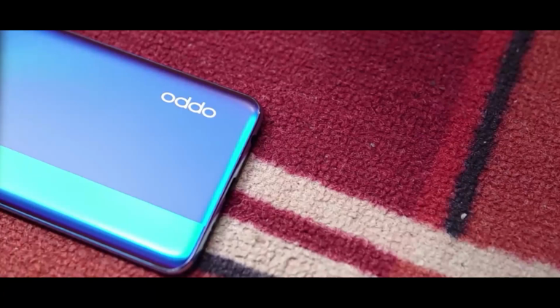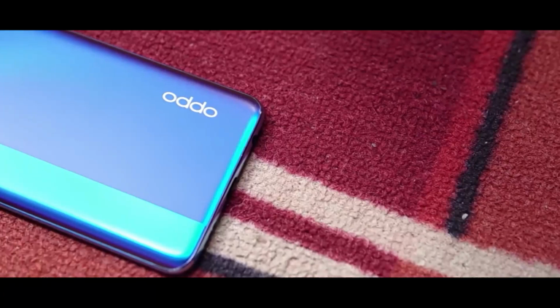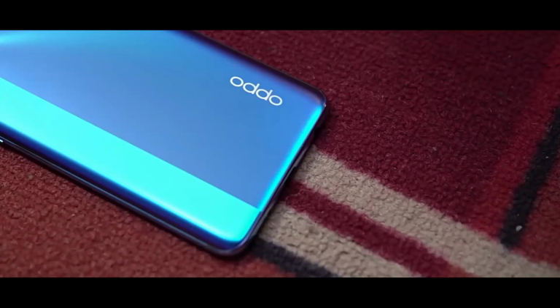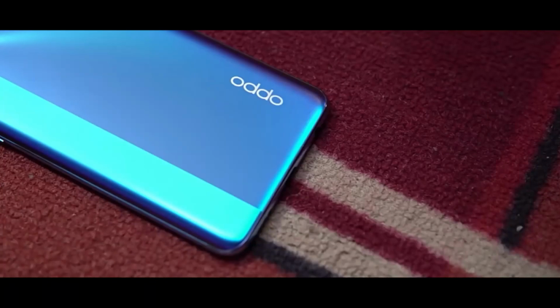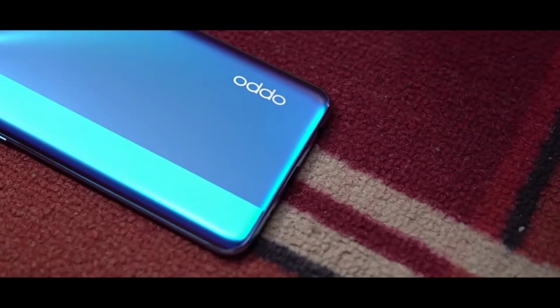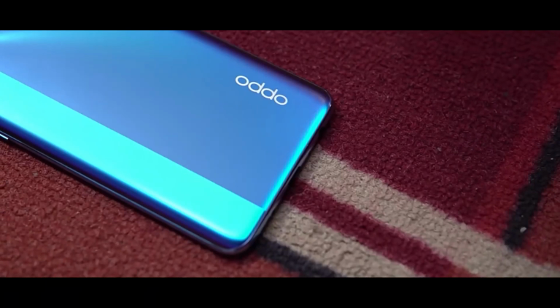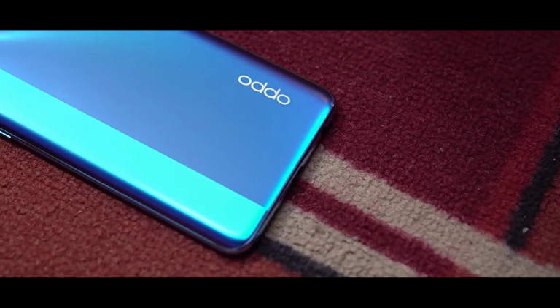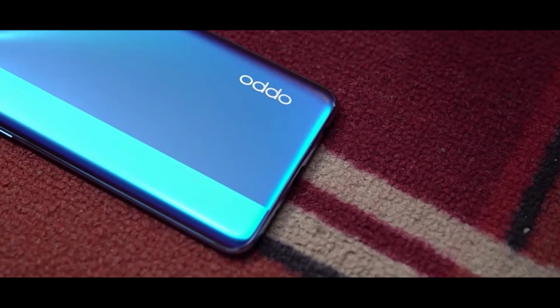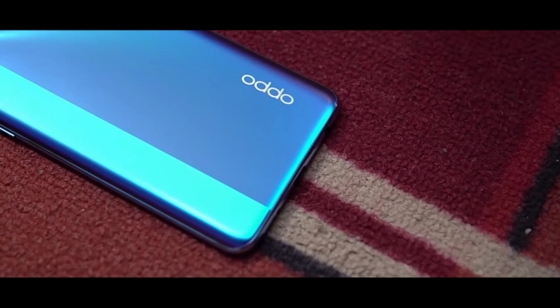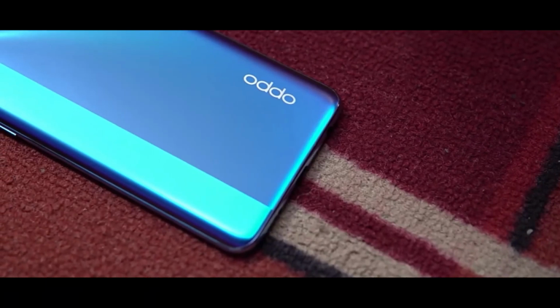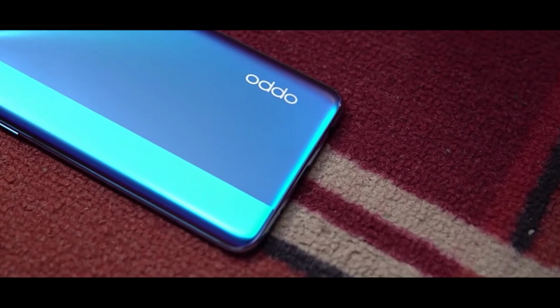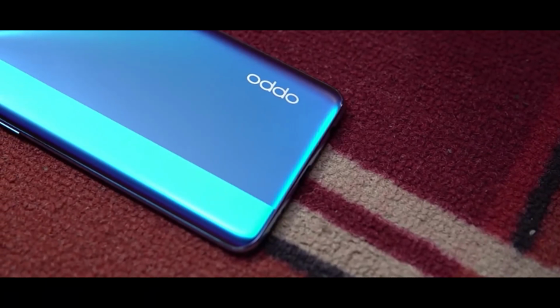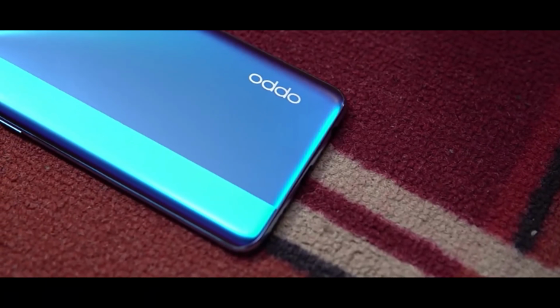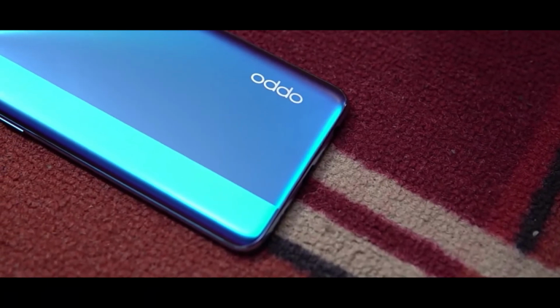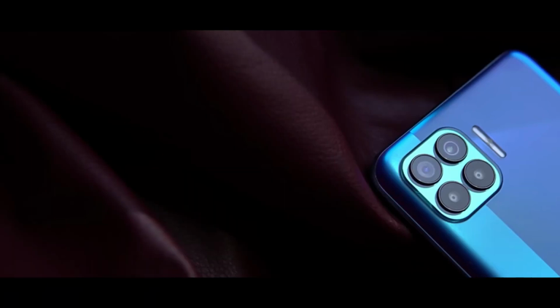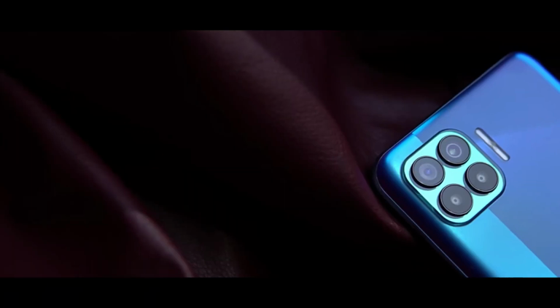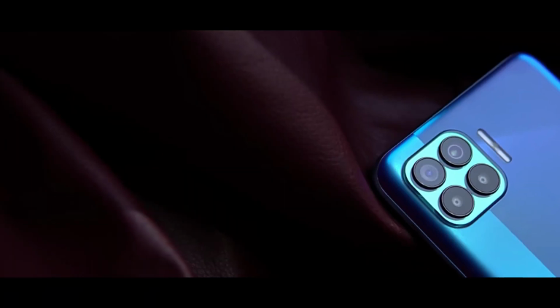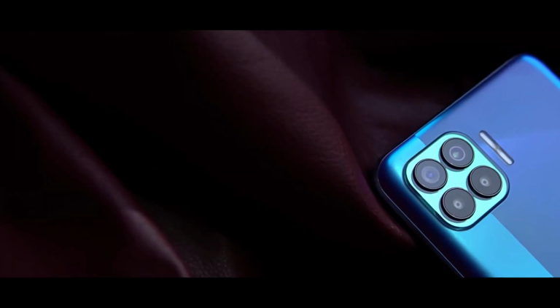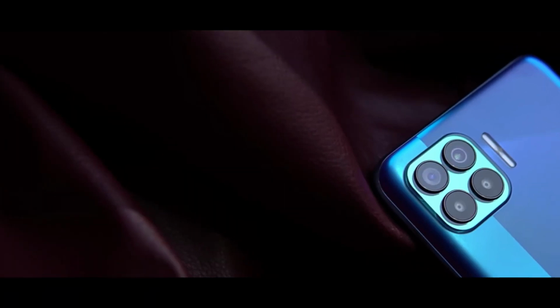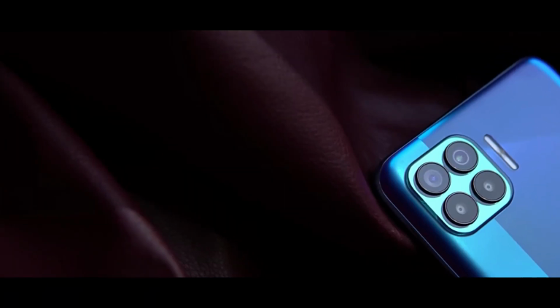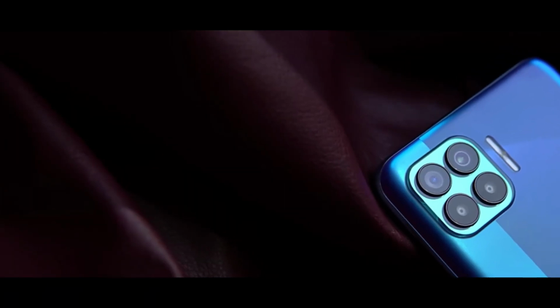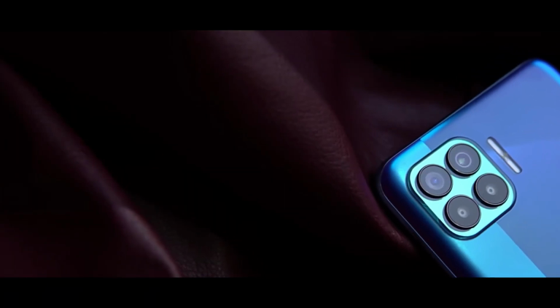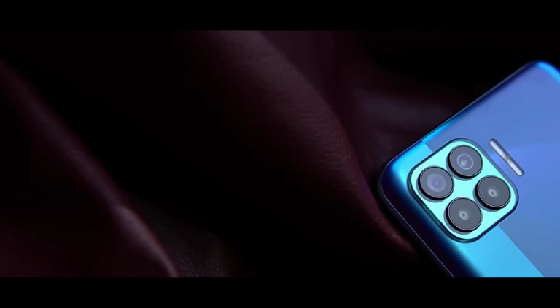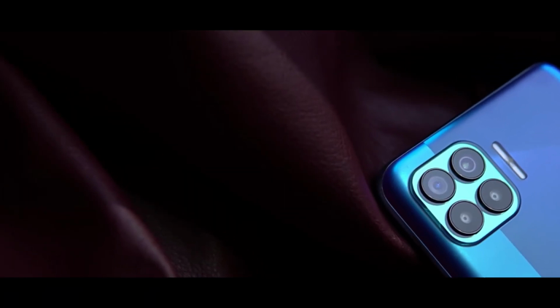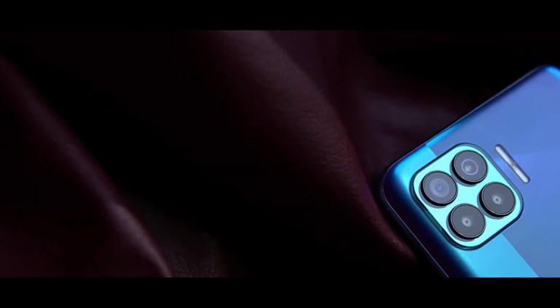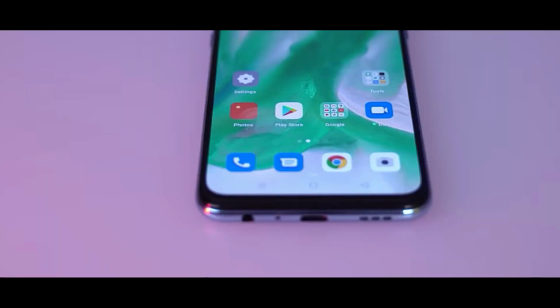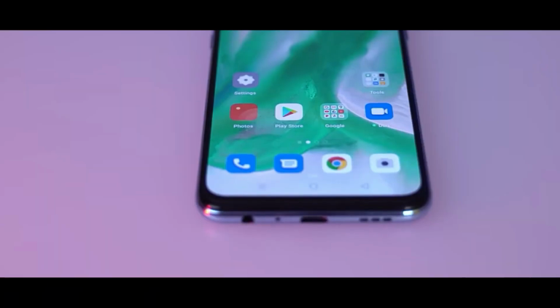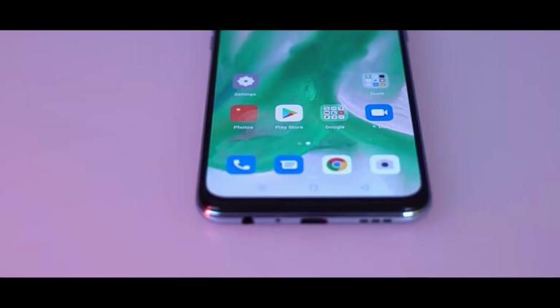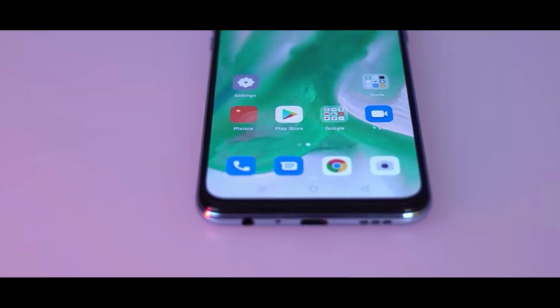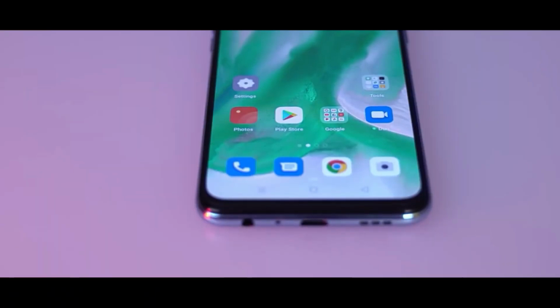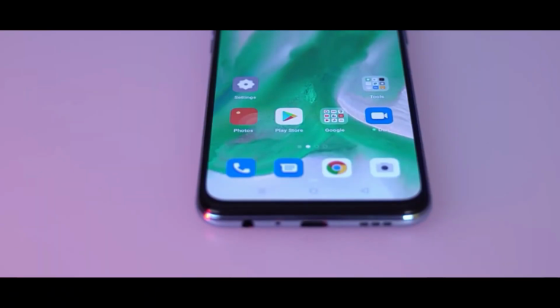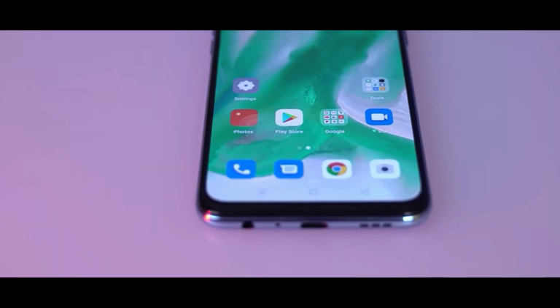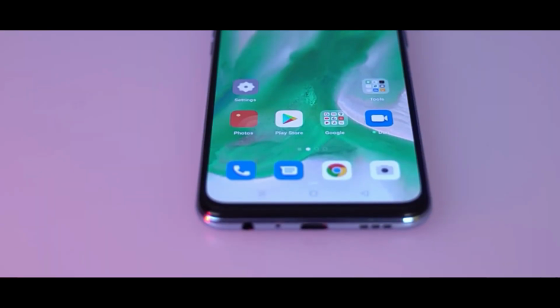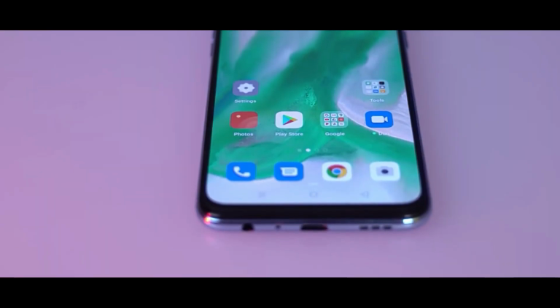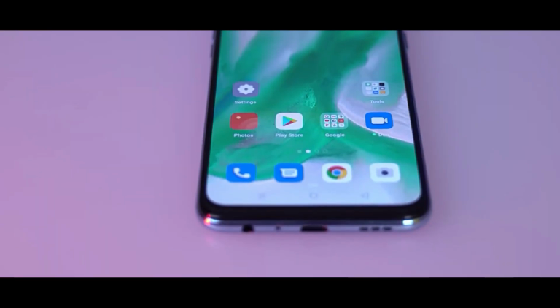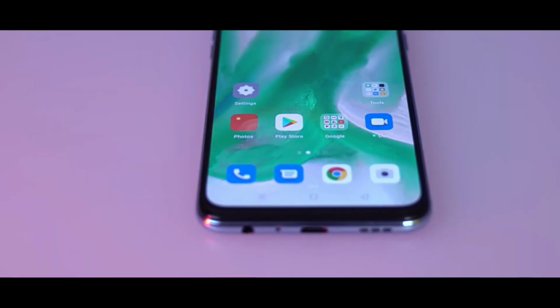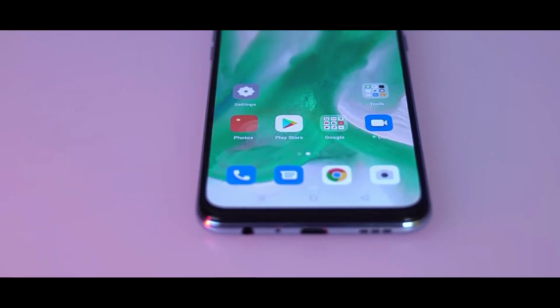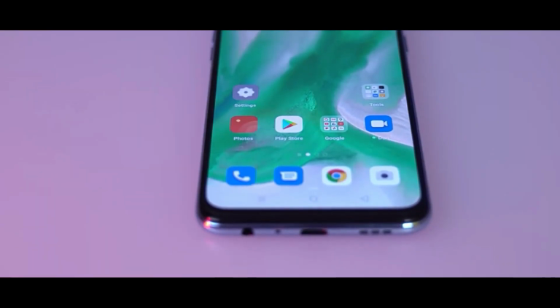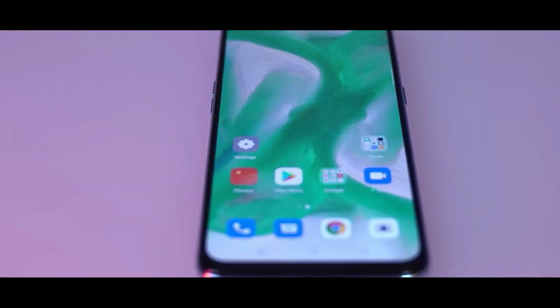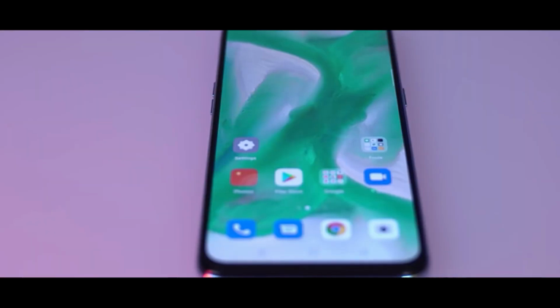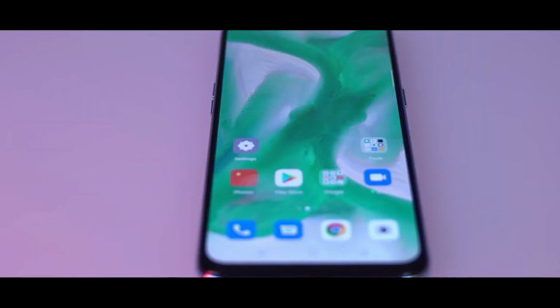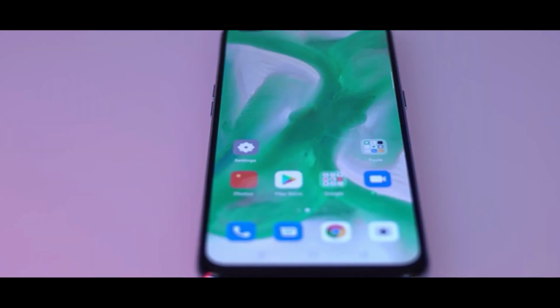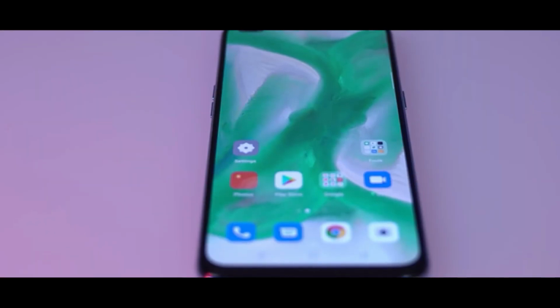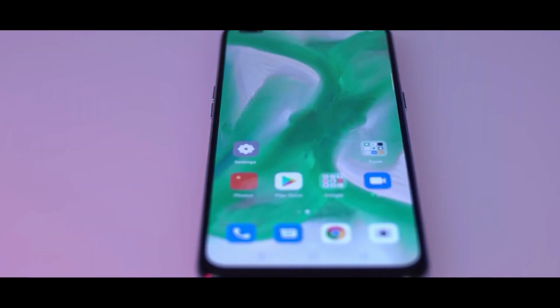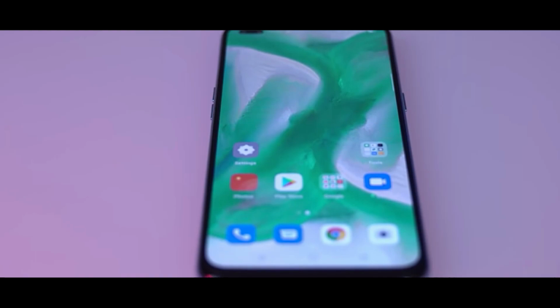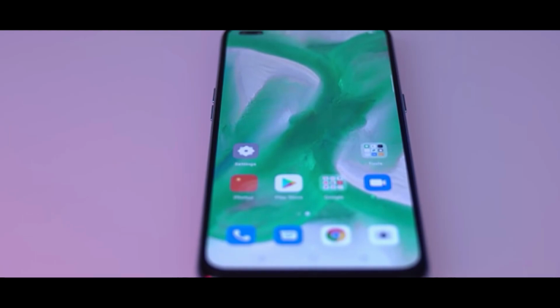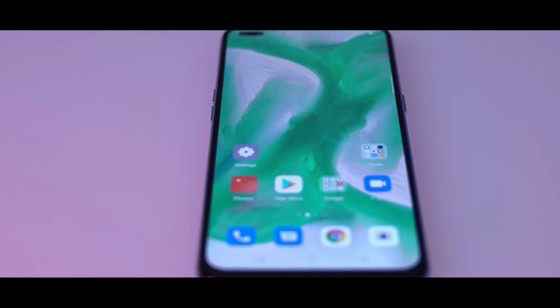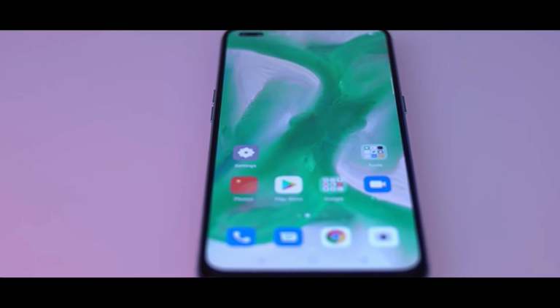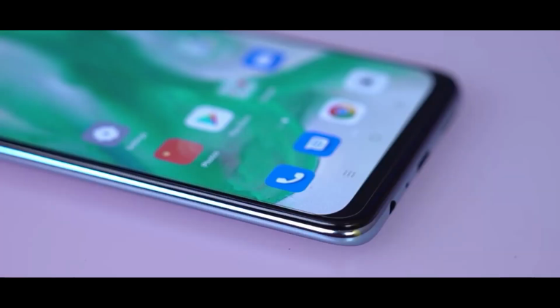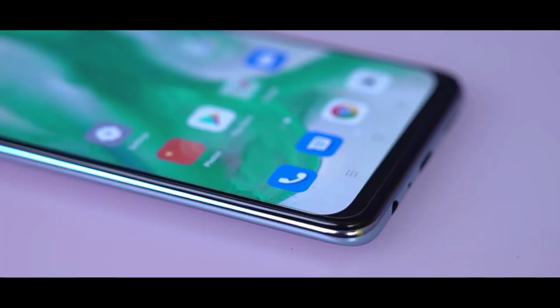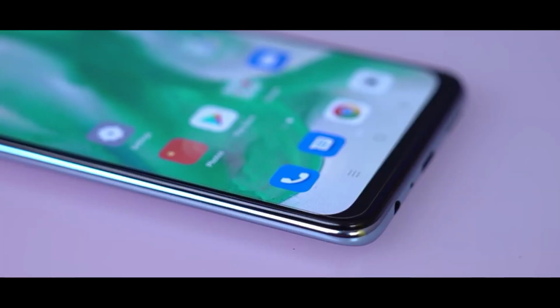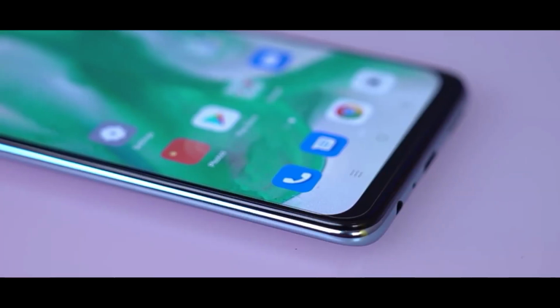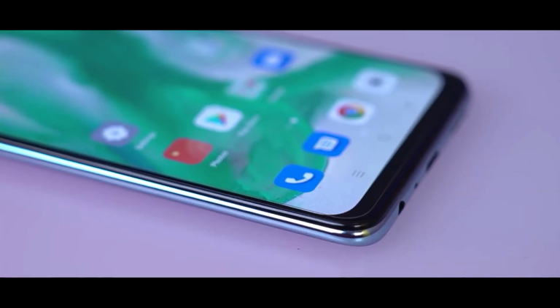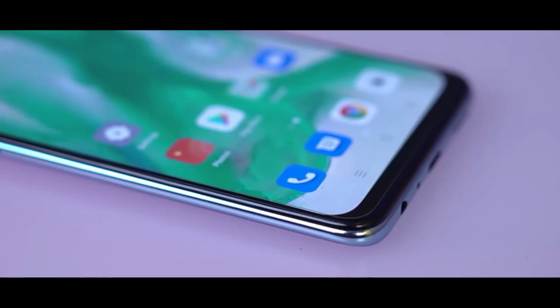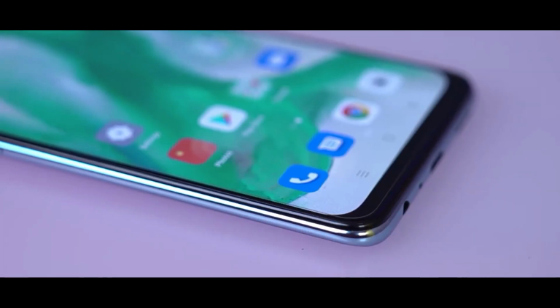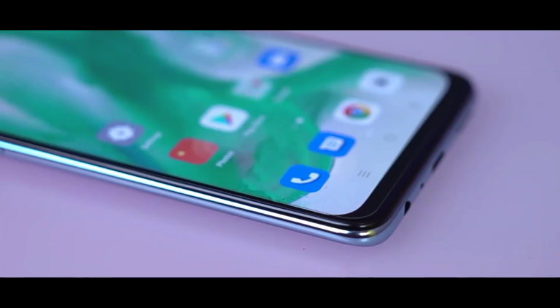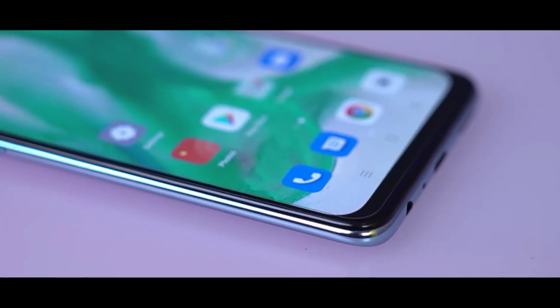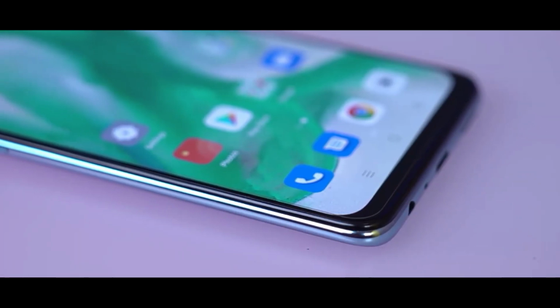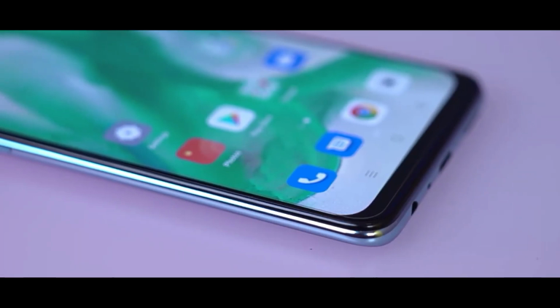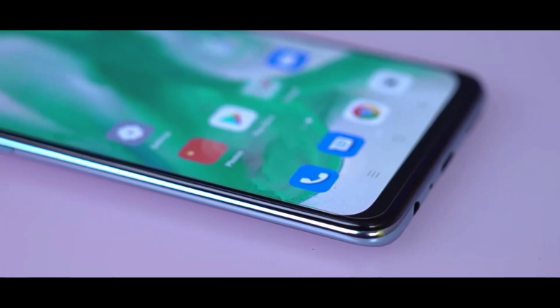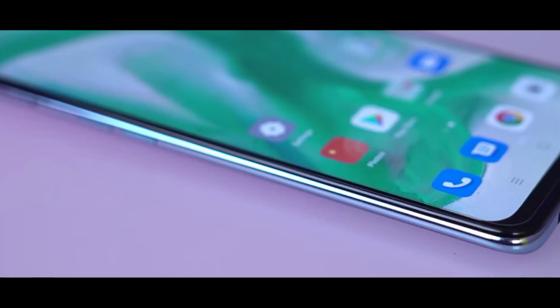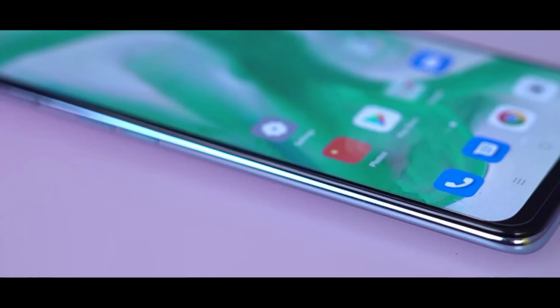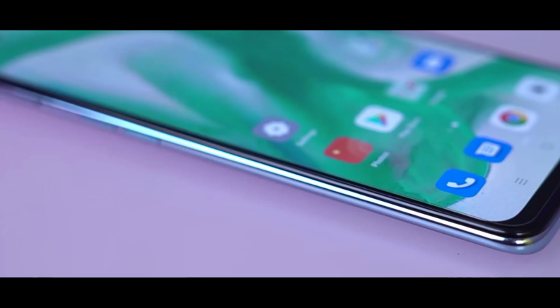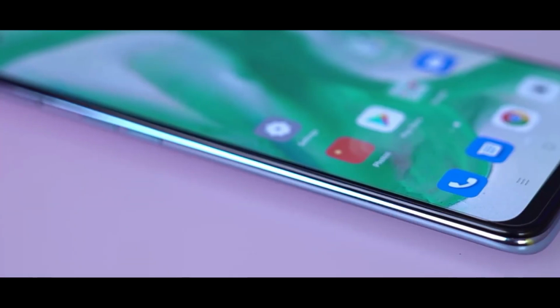Hey guys, welcome back to our channel. In this video we will talk about the budget segment — the best 5 smartphones.